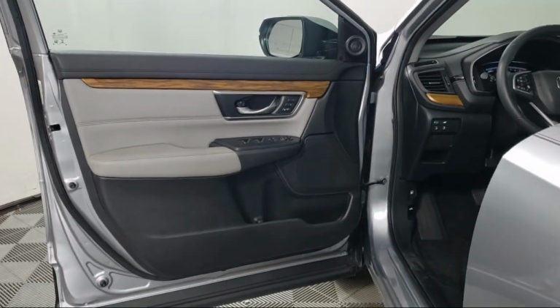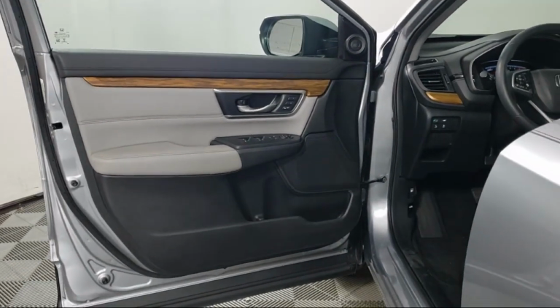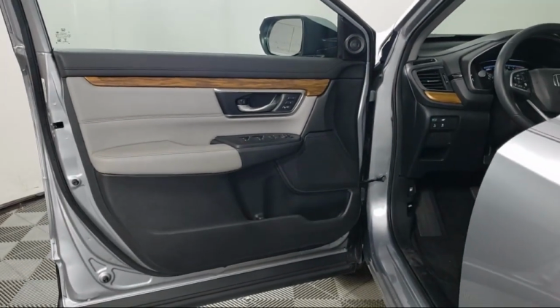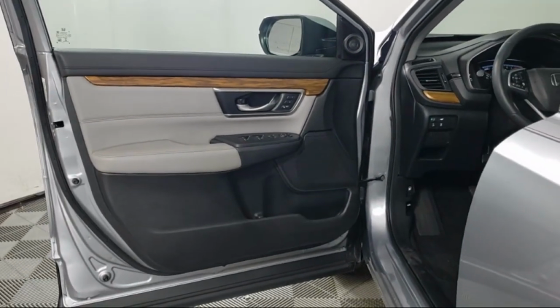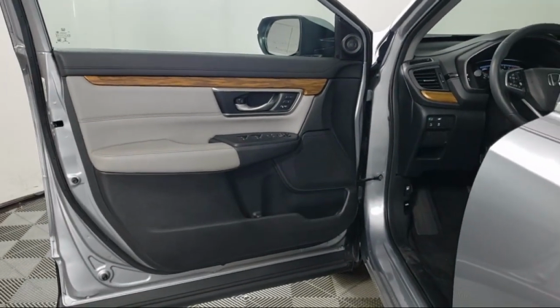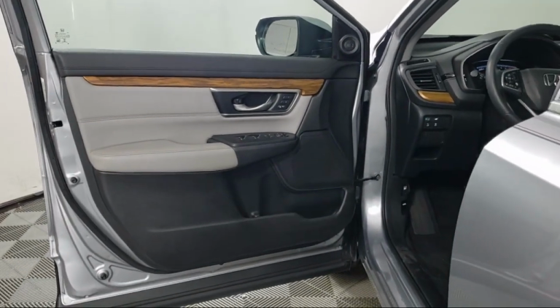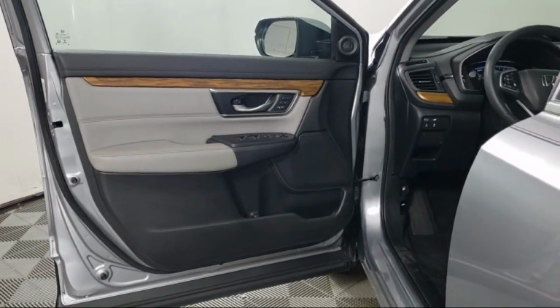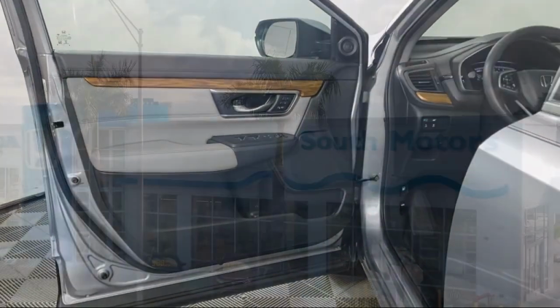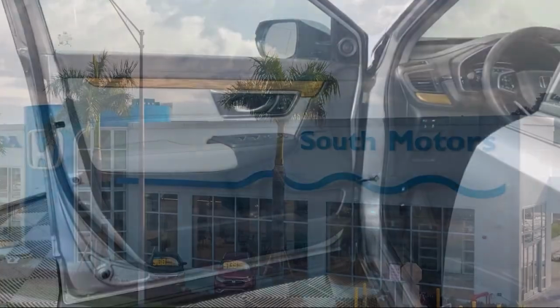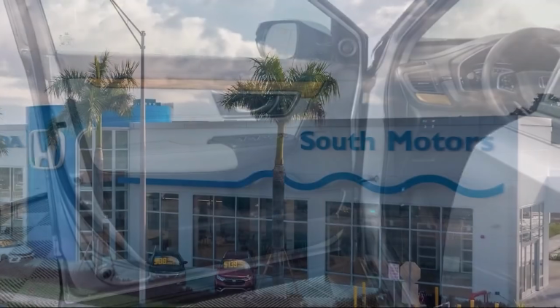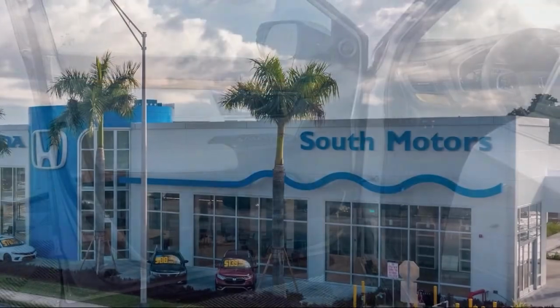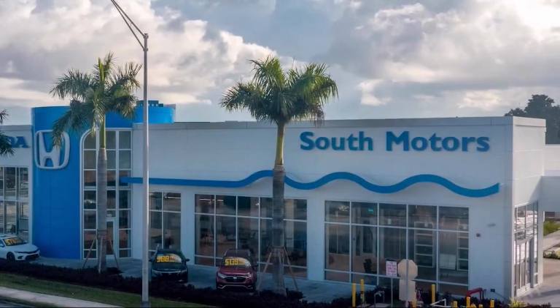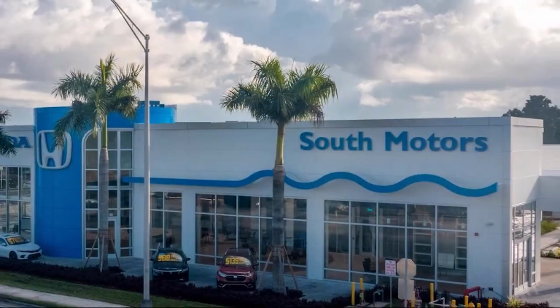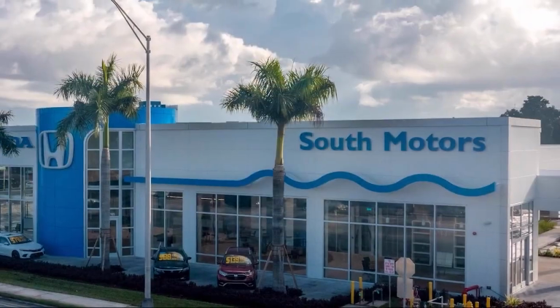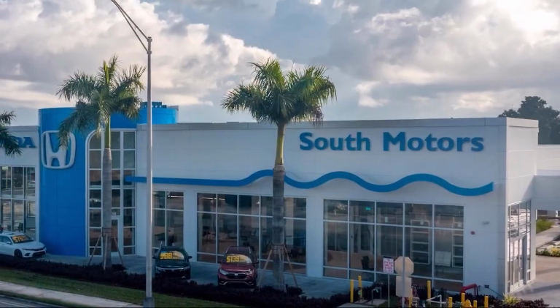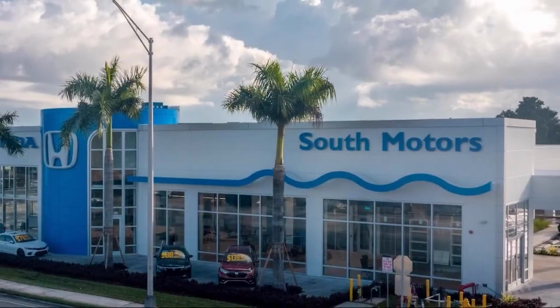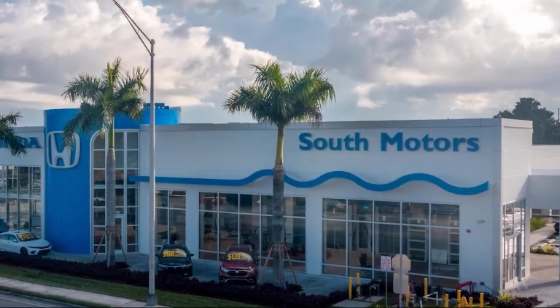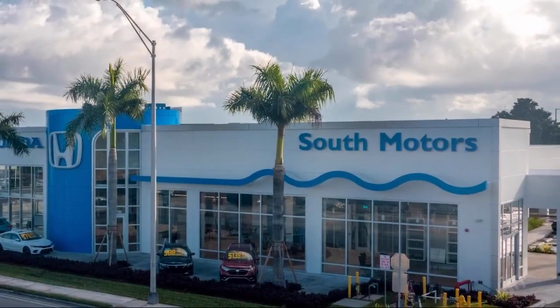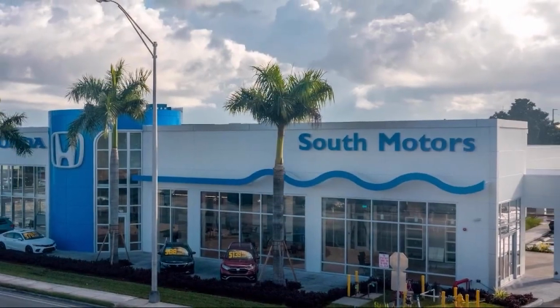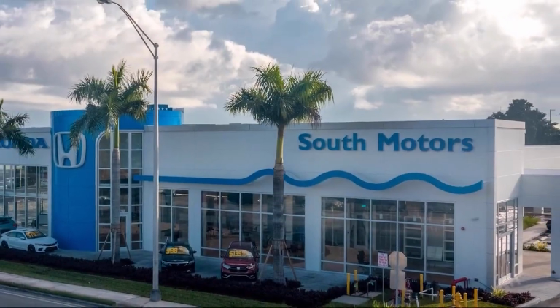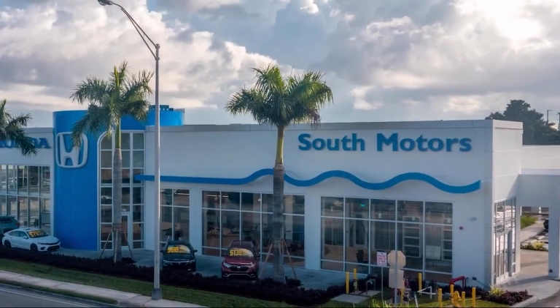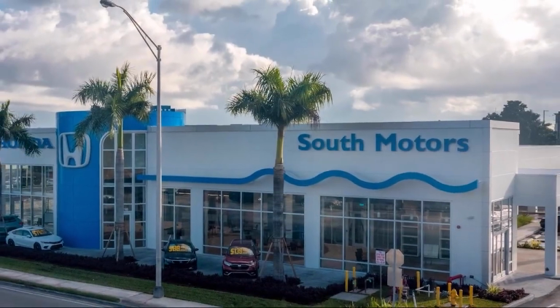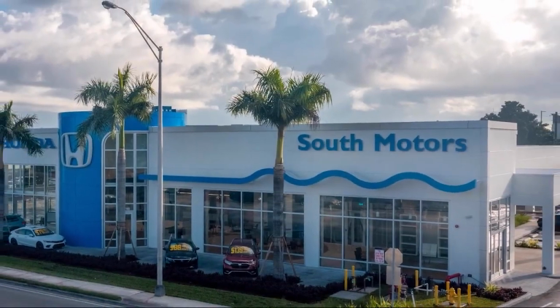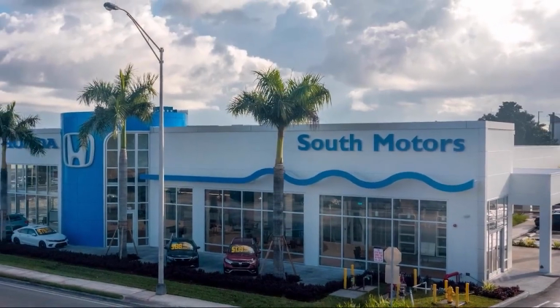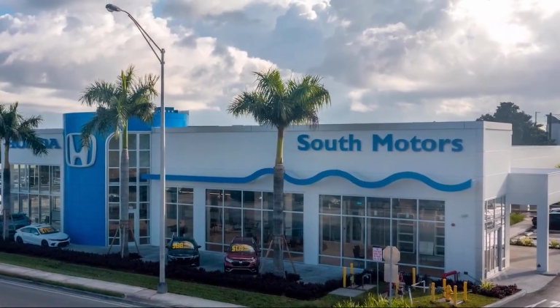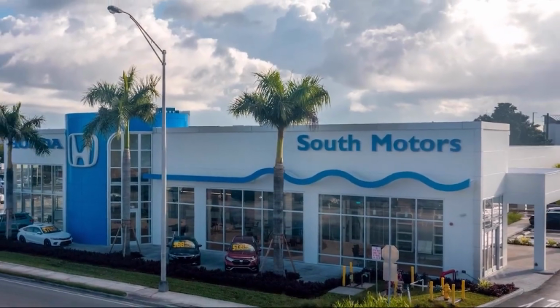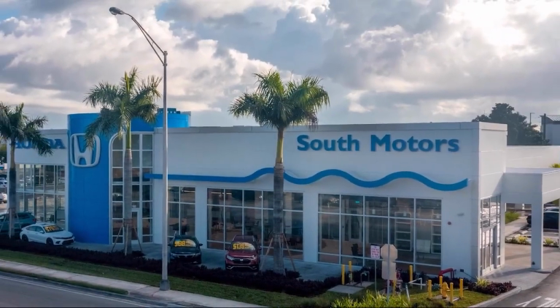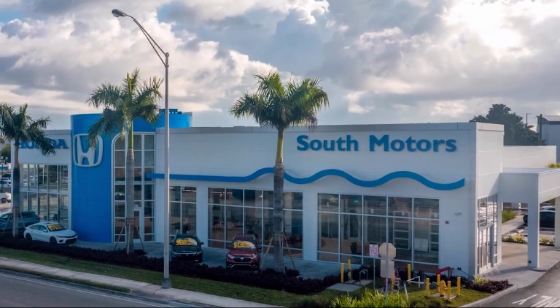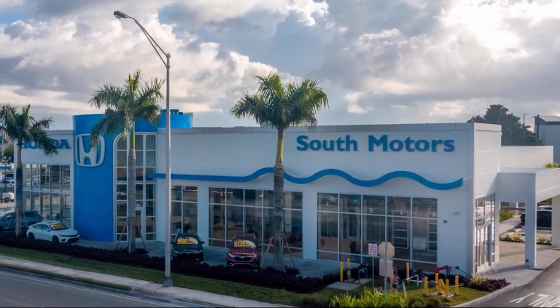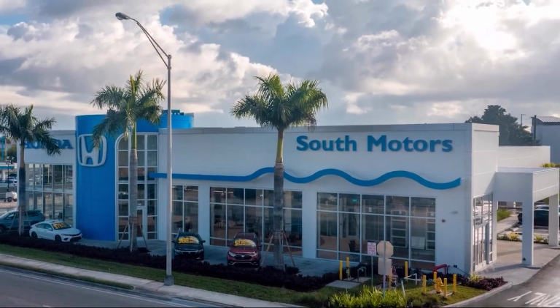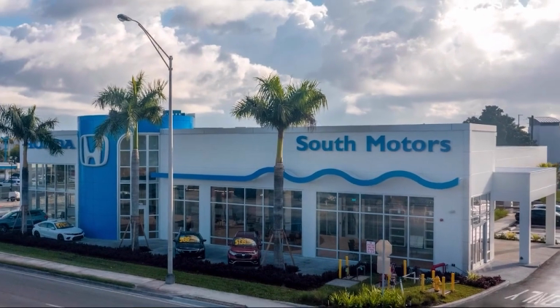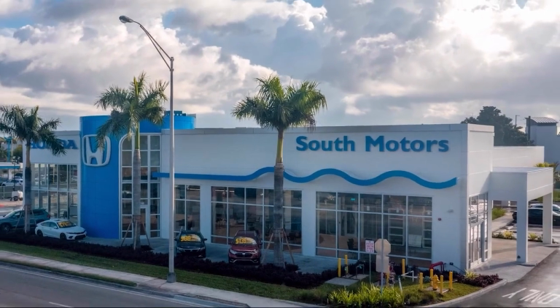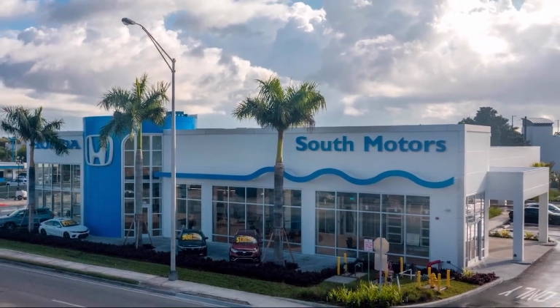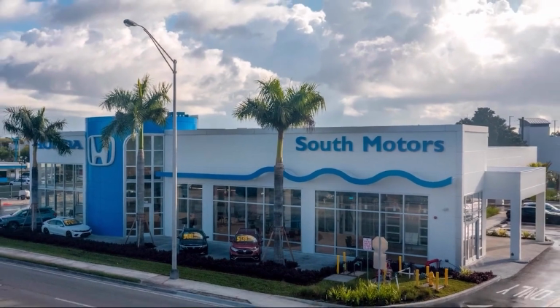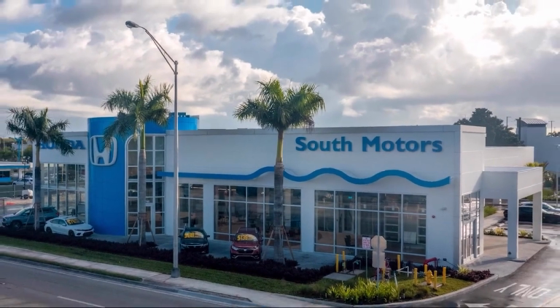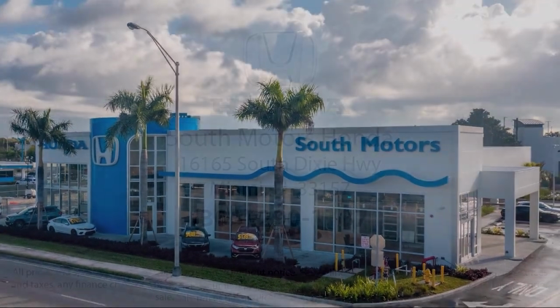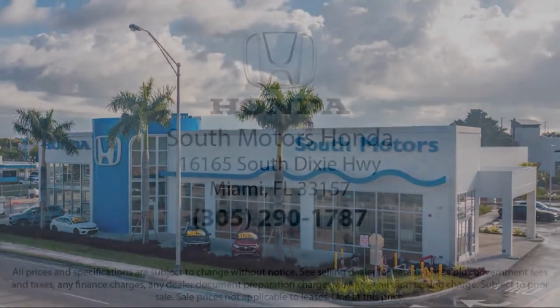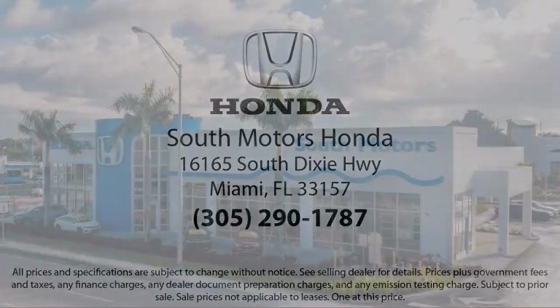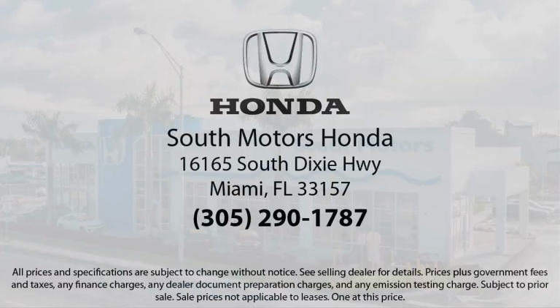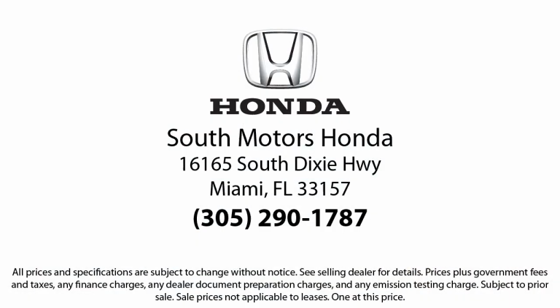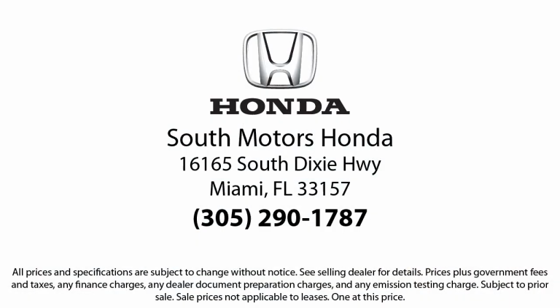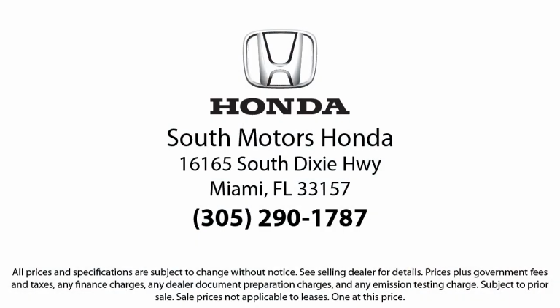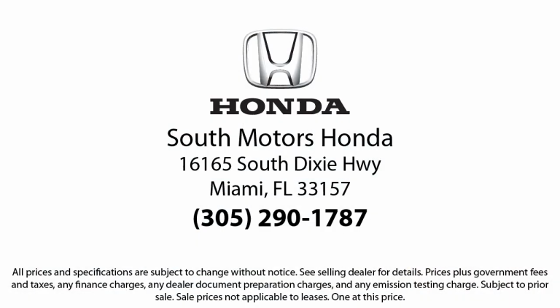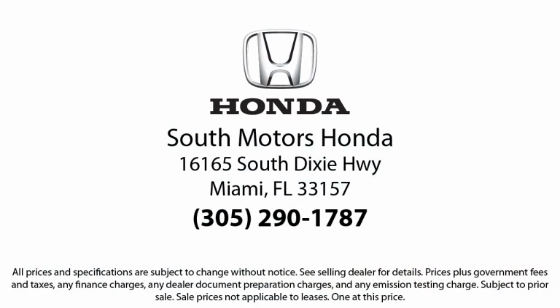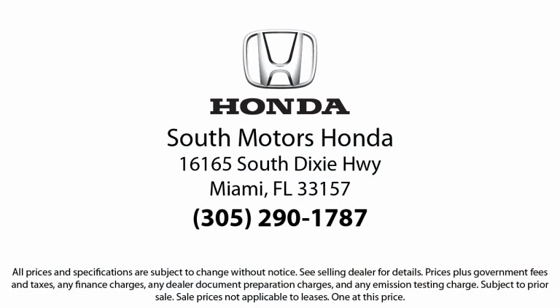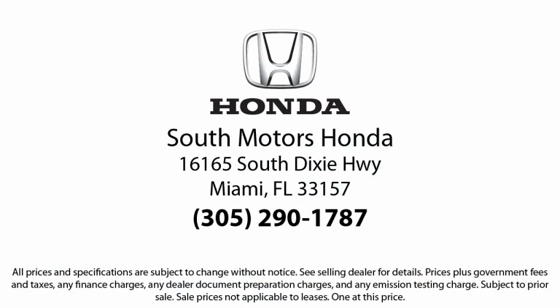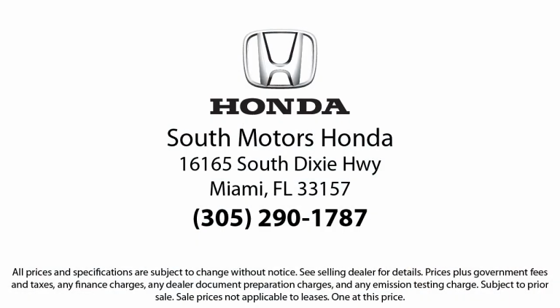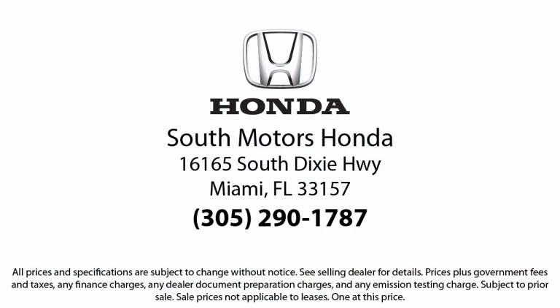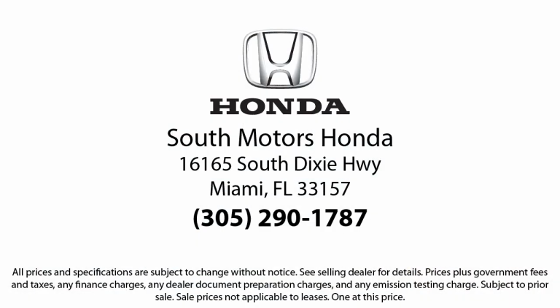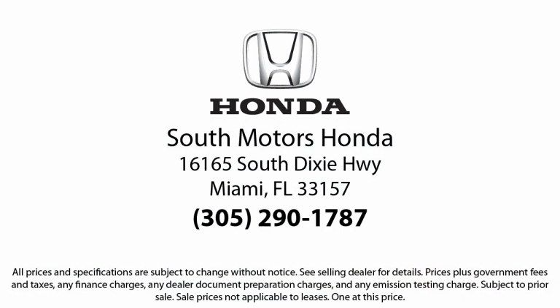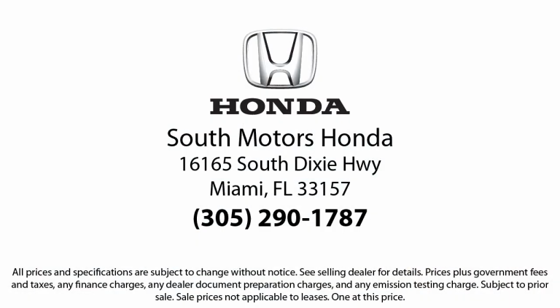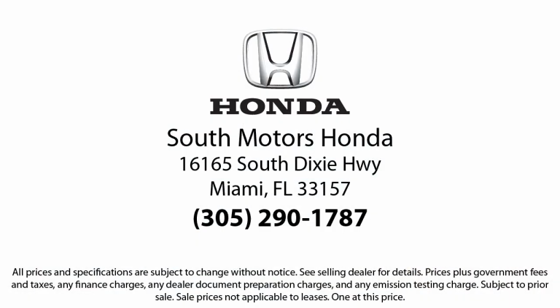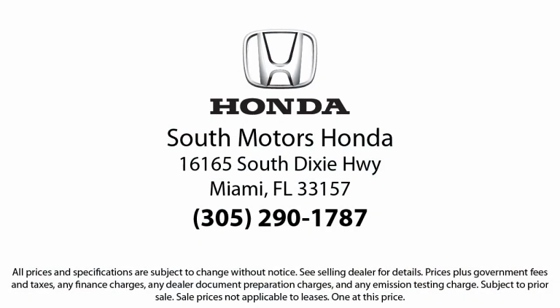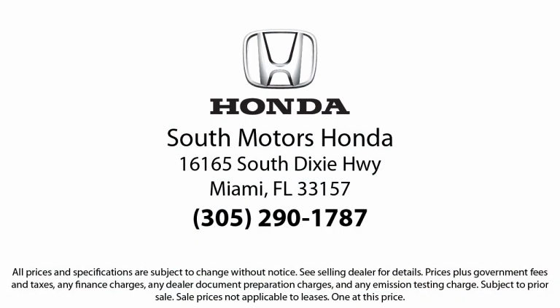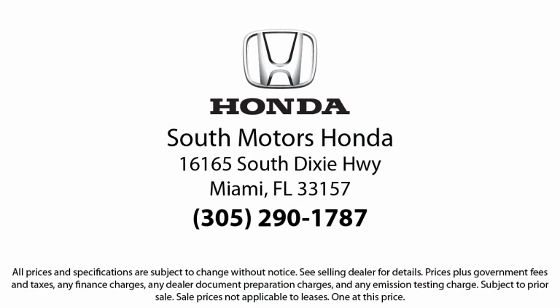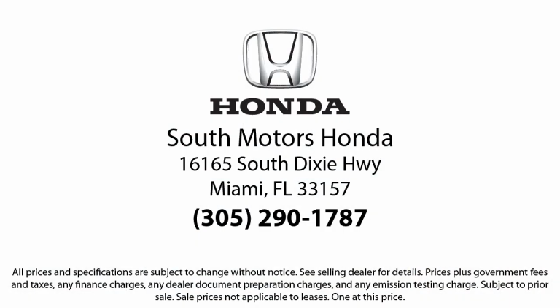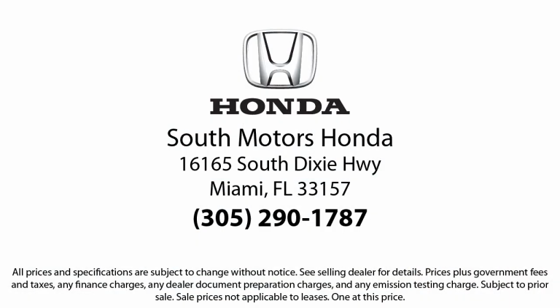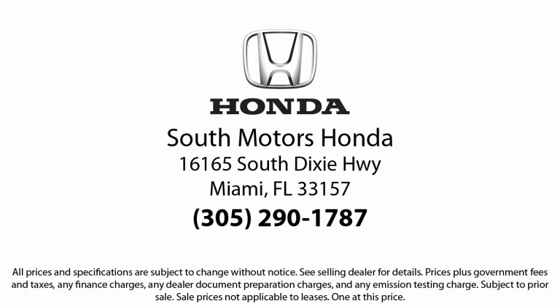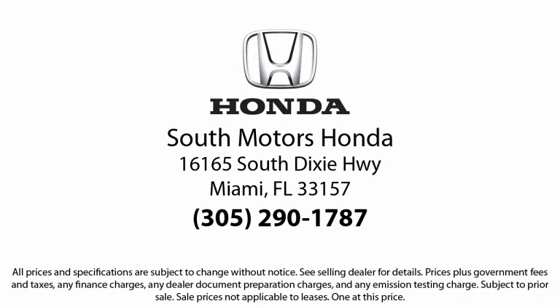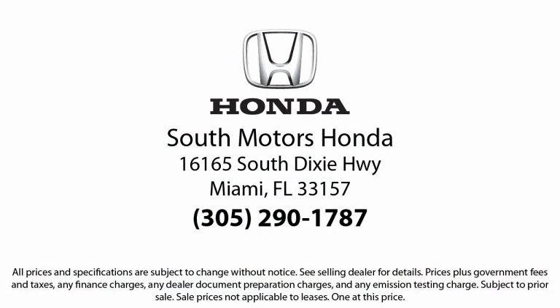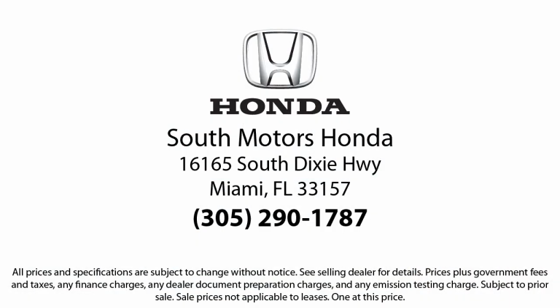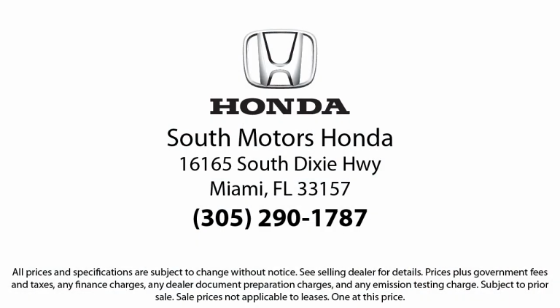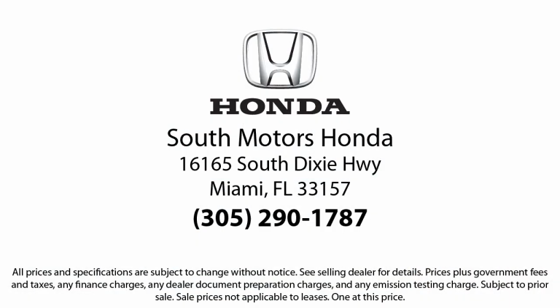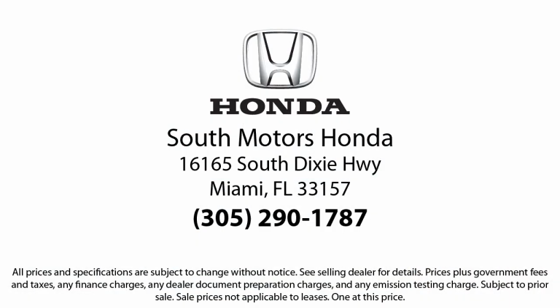So come join the family. We're located at 16165 South Dixie Highway in Miami. I'm your host, Linda. Thank you.